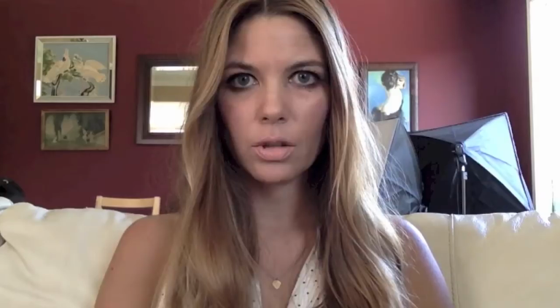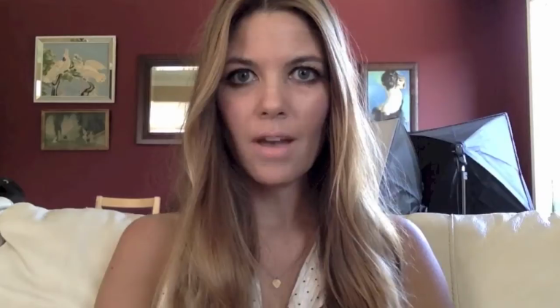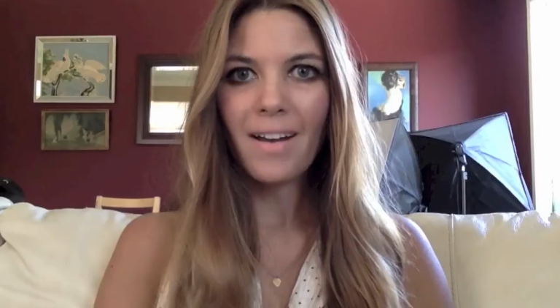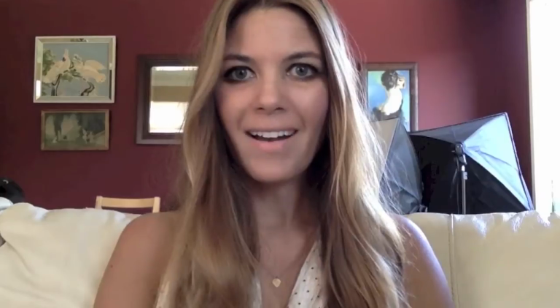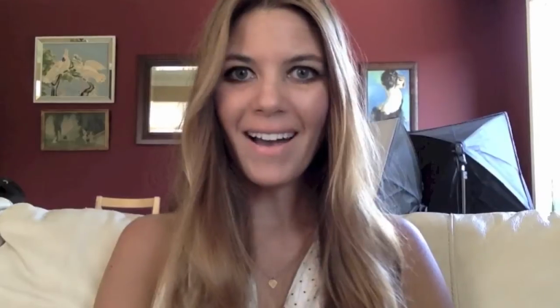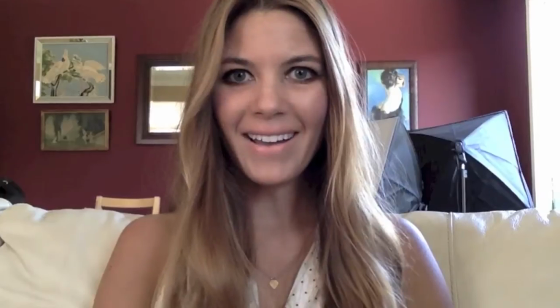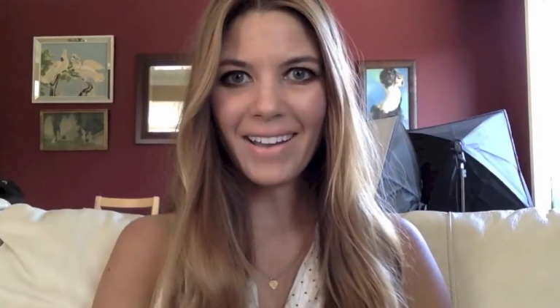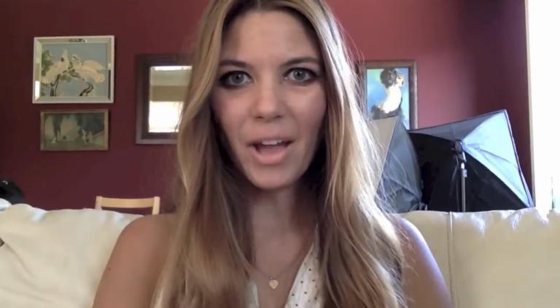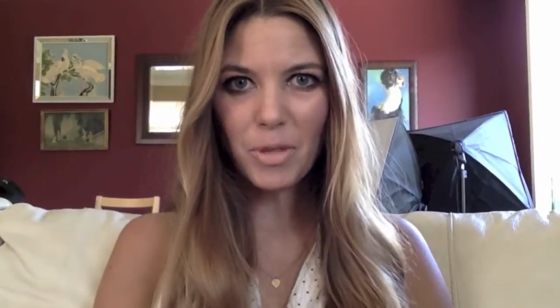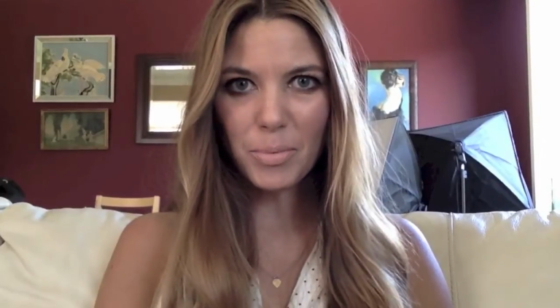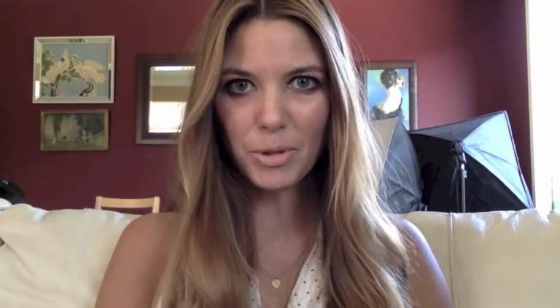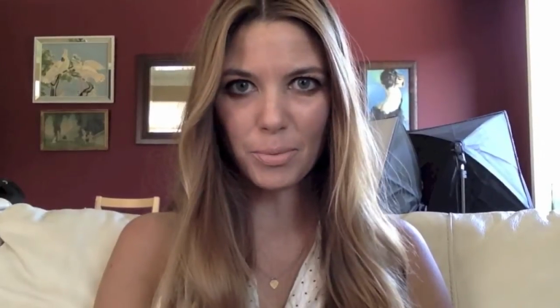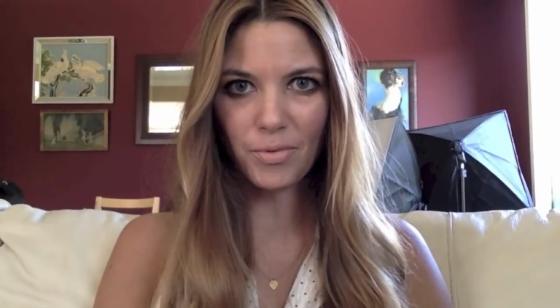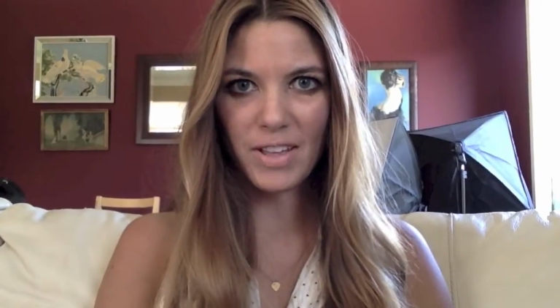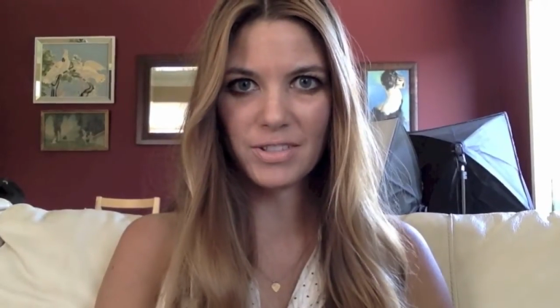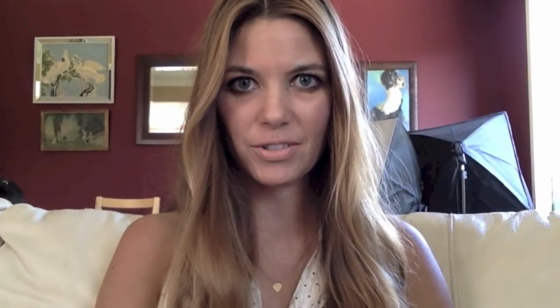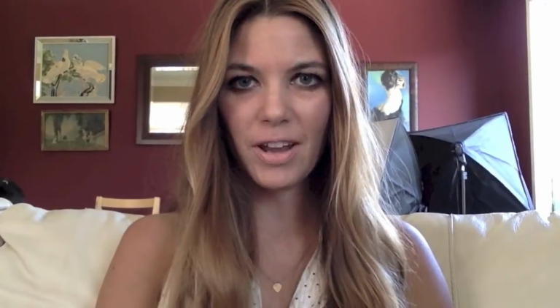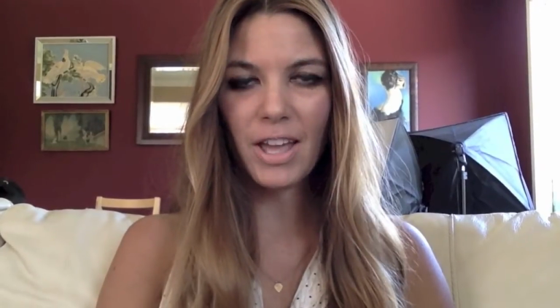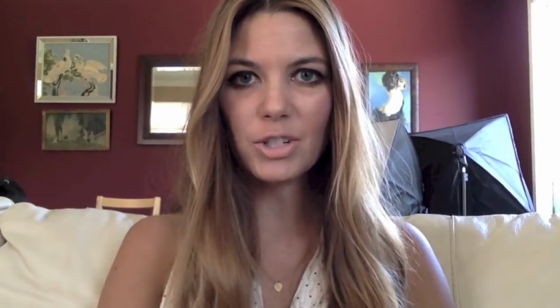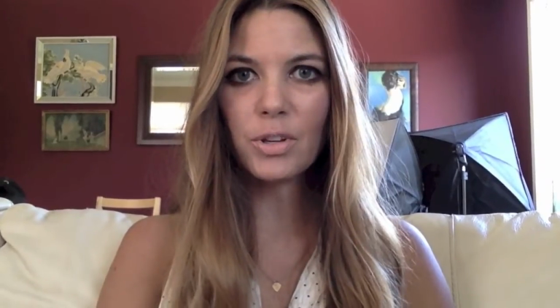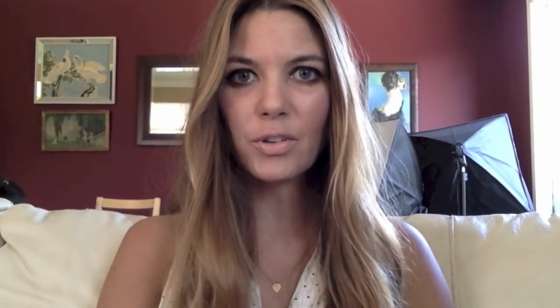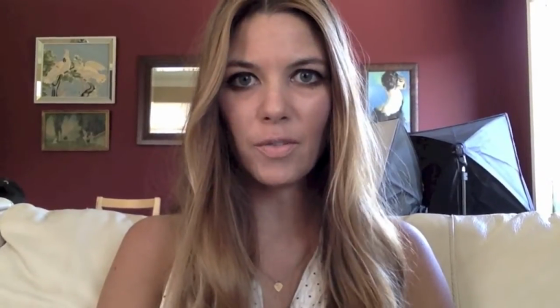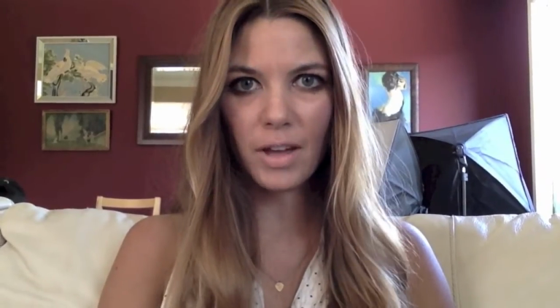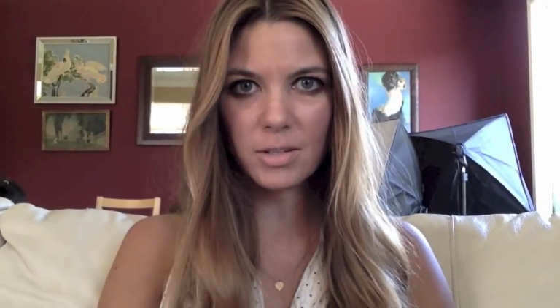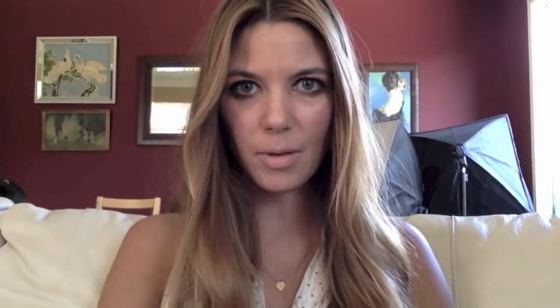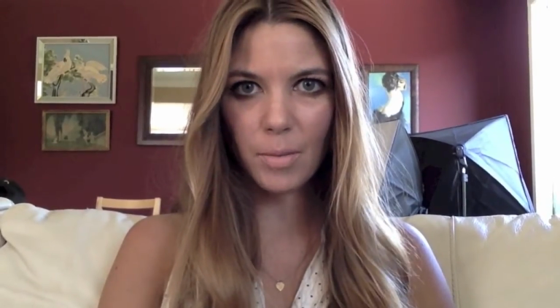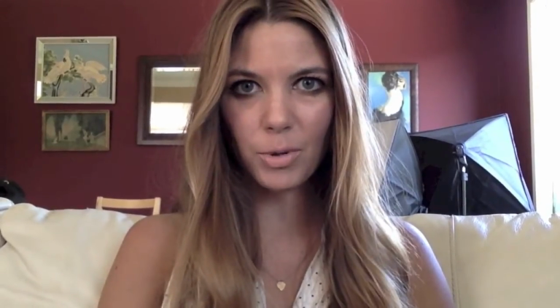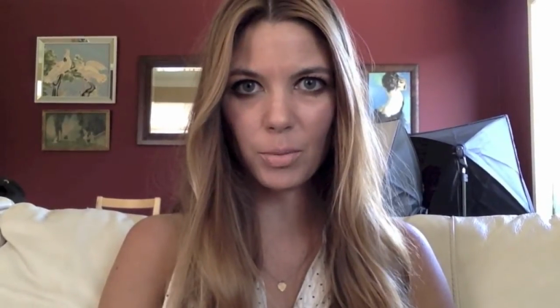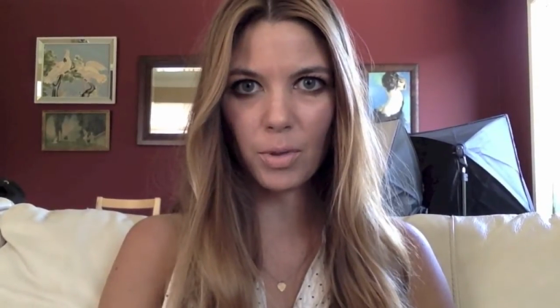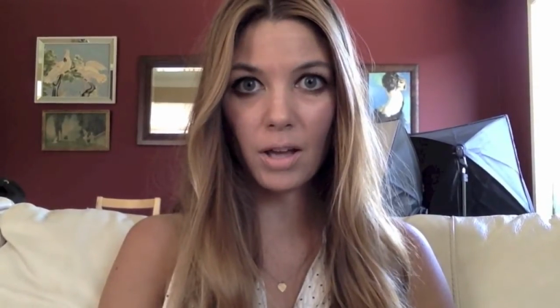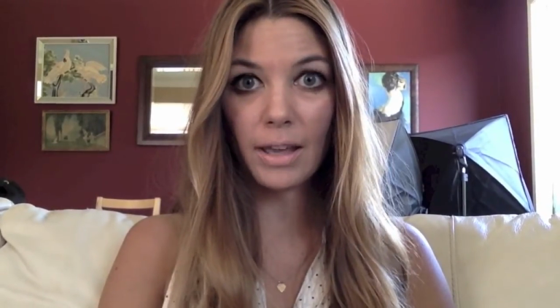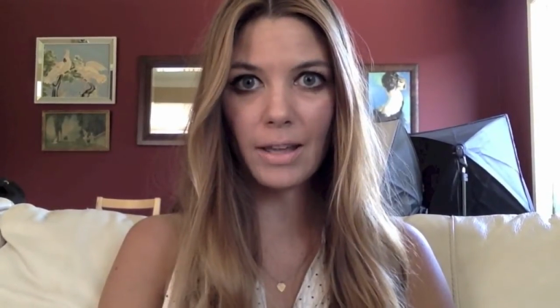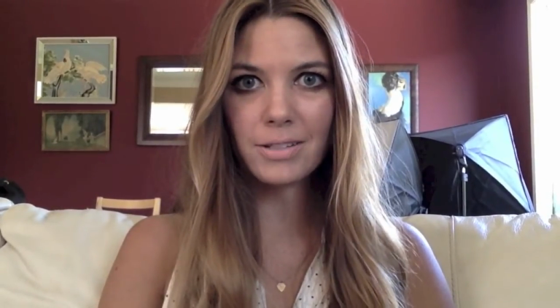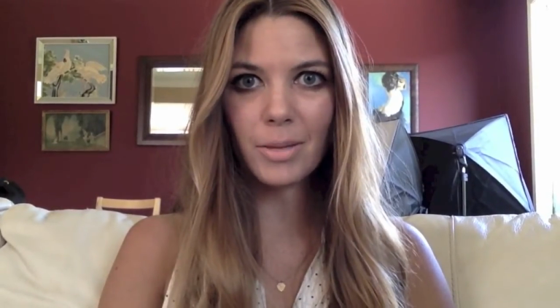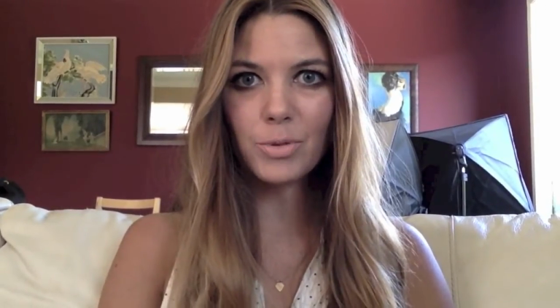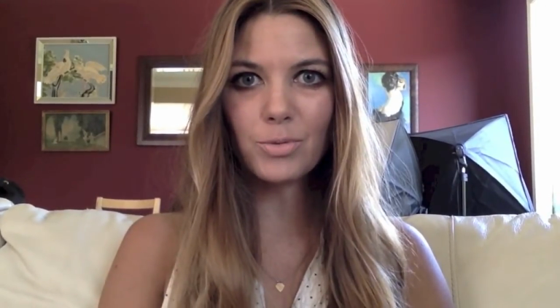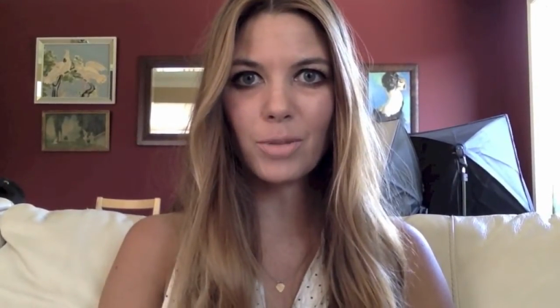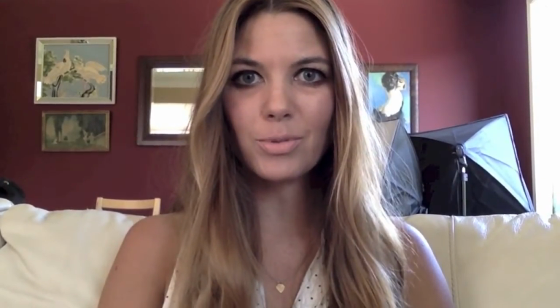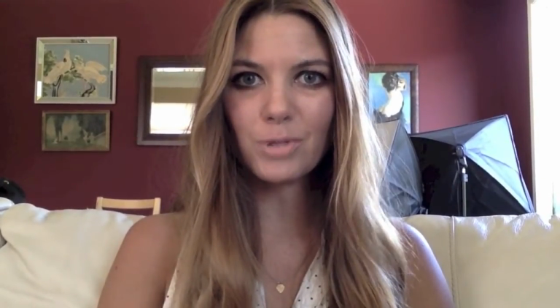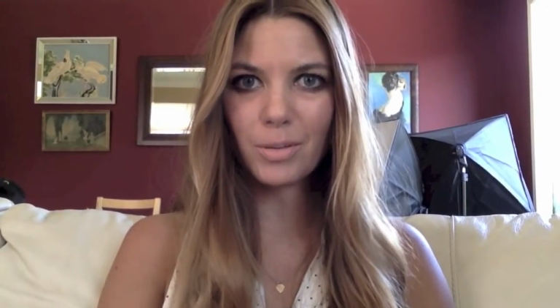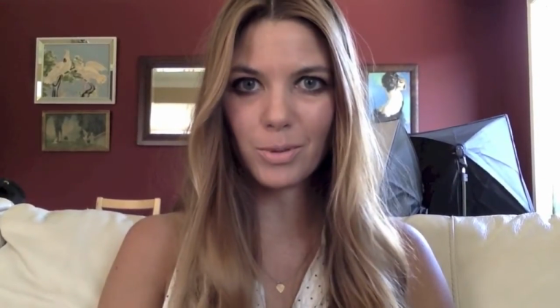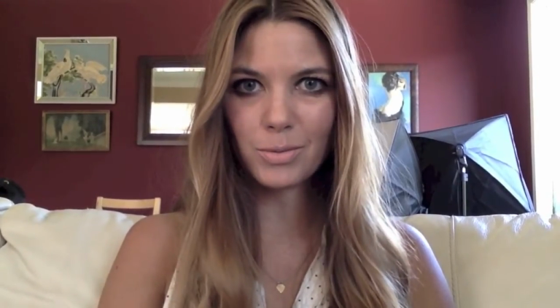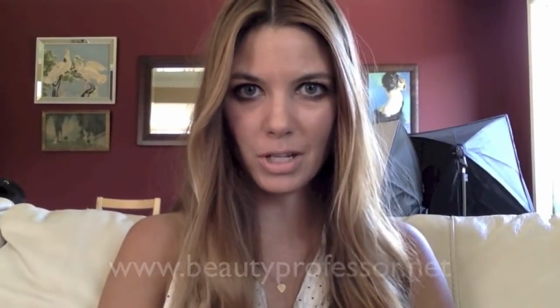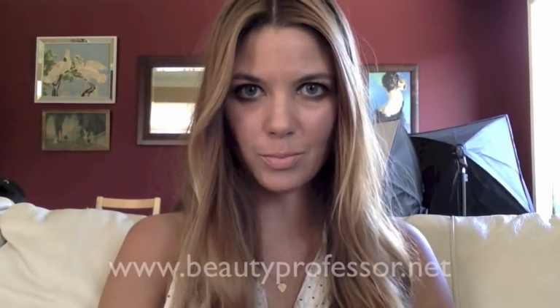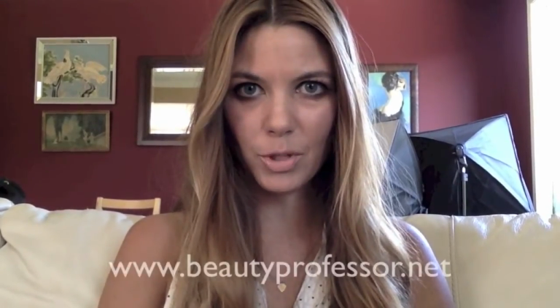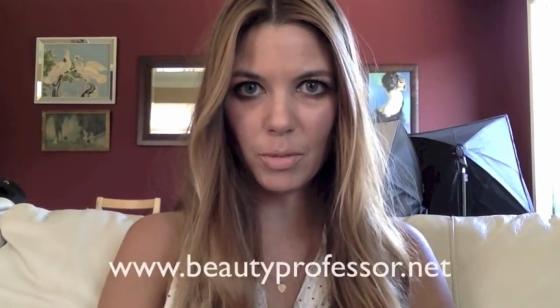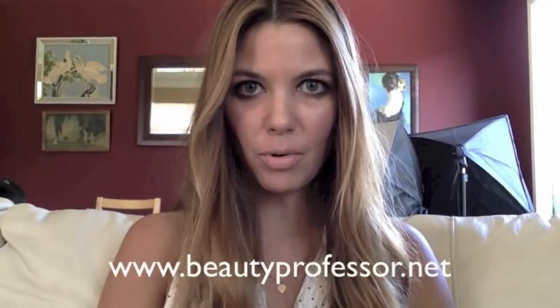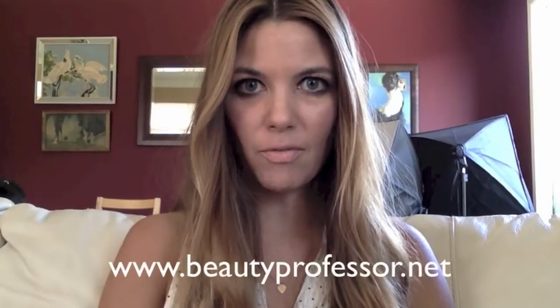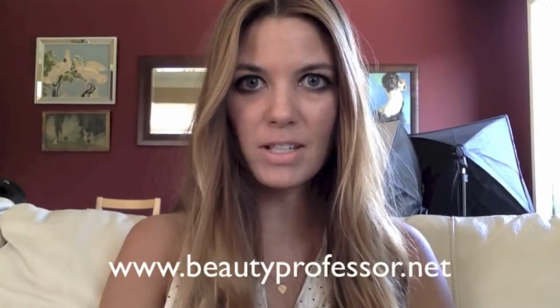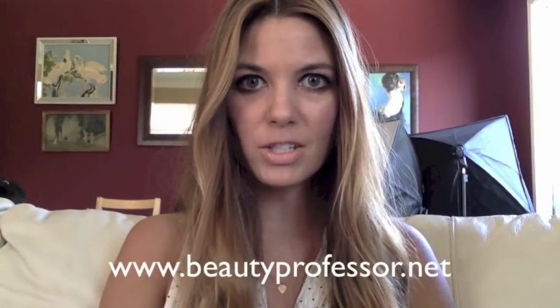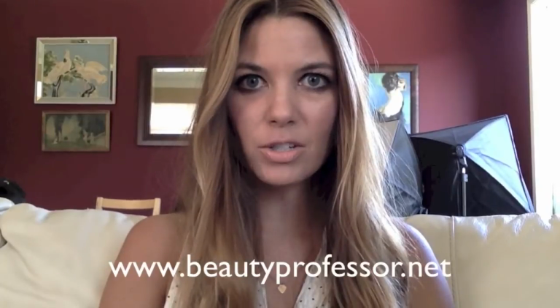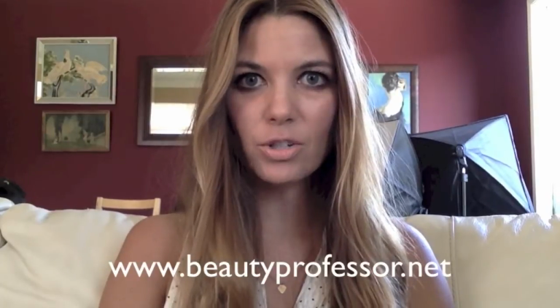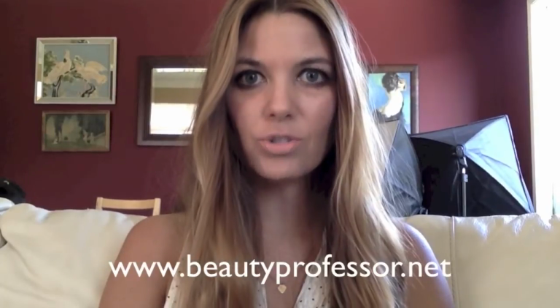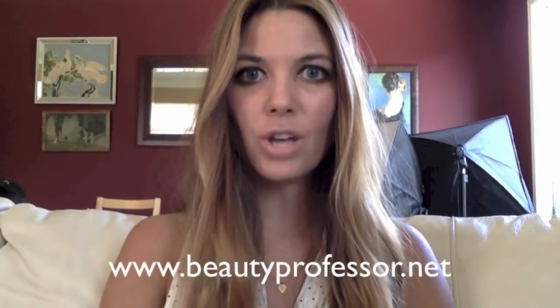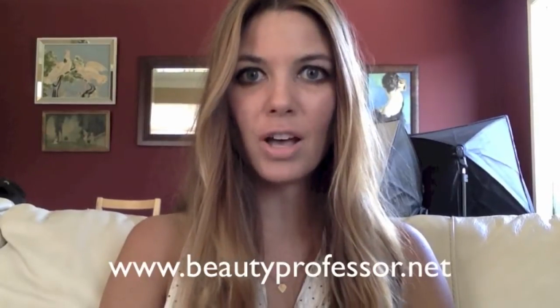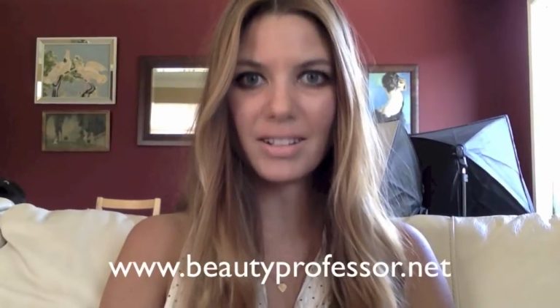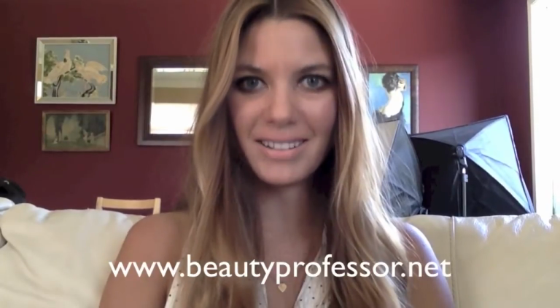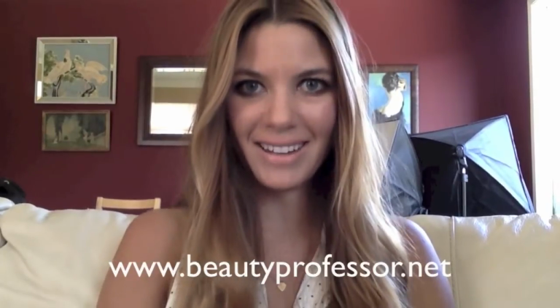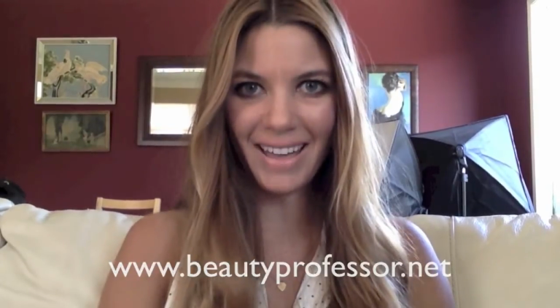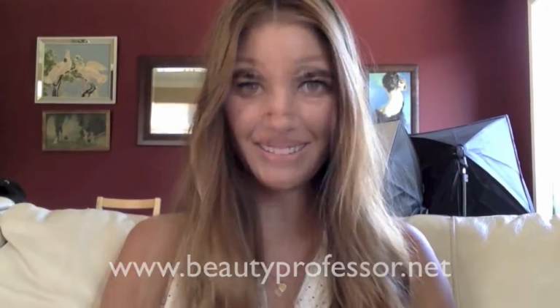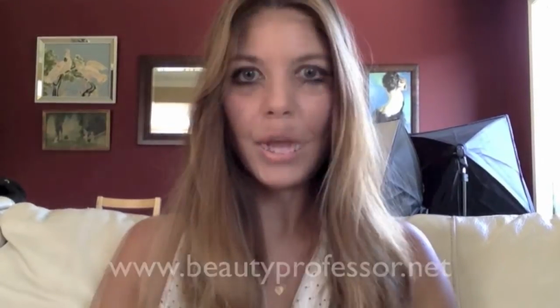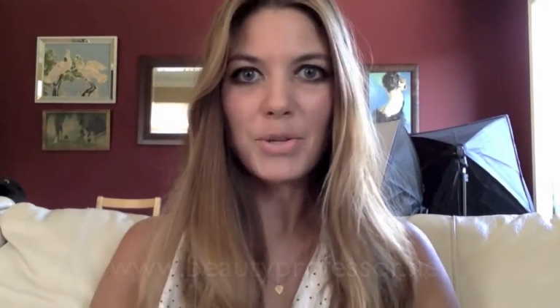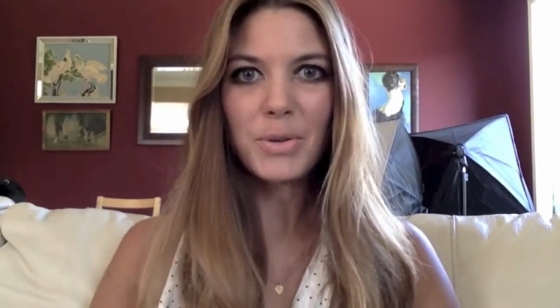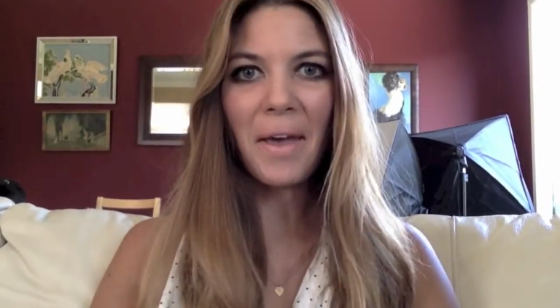Hi, I'm the beauty professor and you can find my beauty blog at www.beautyprofessor.net.